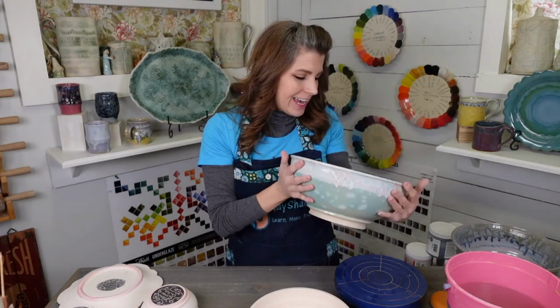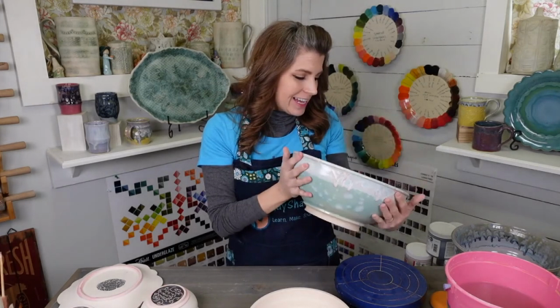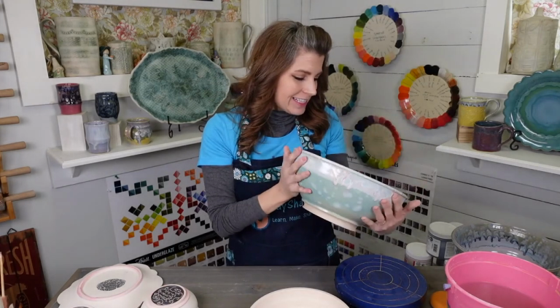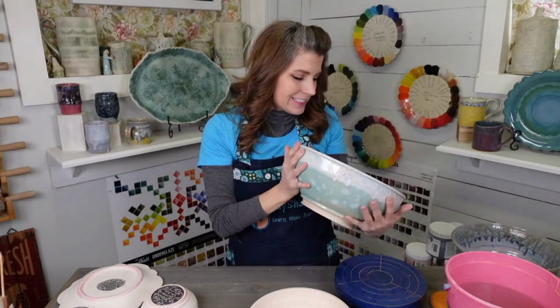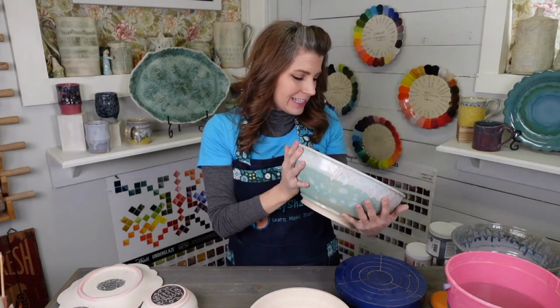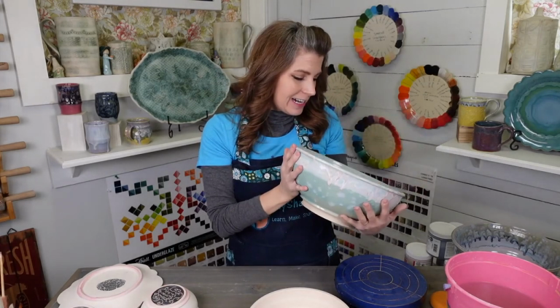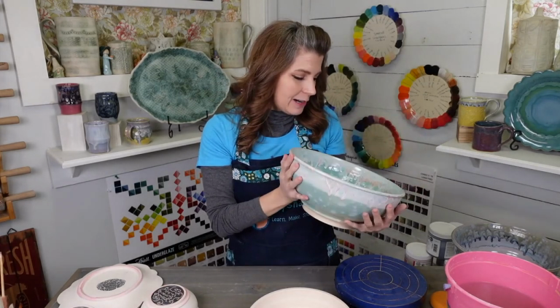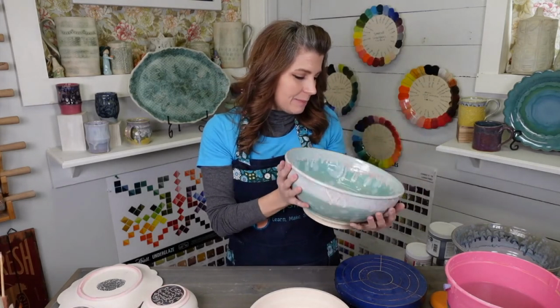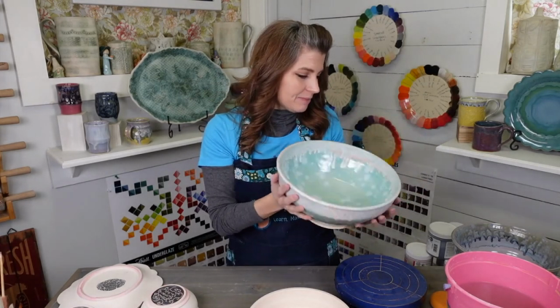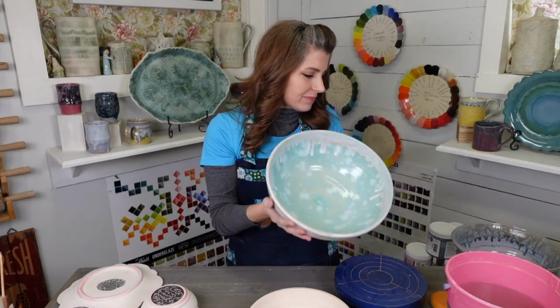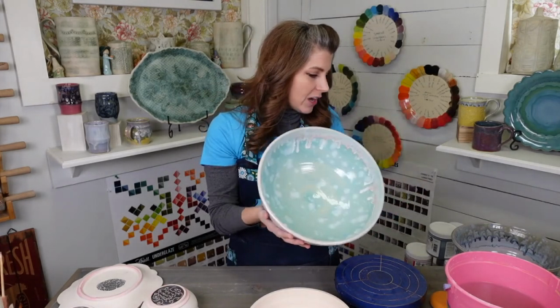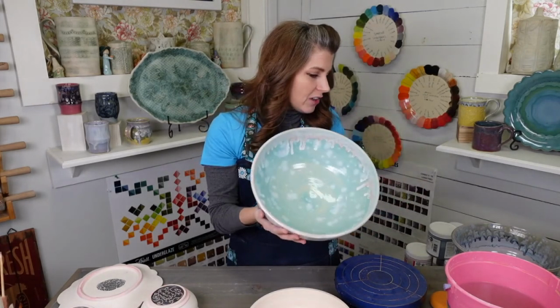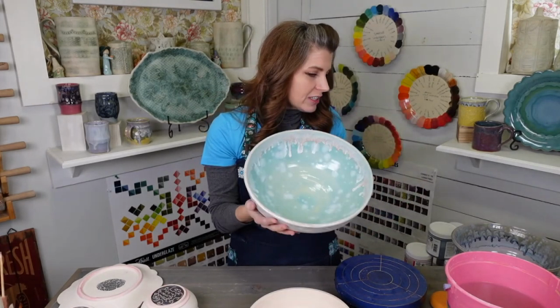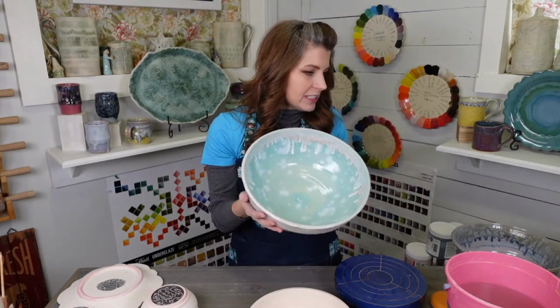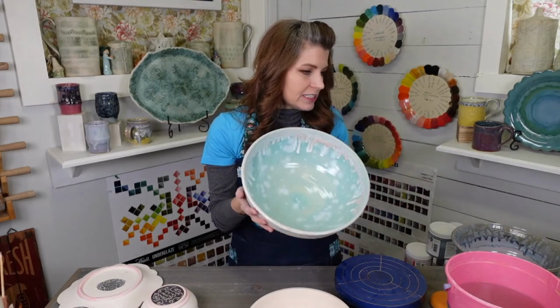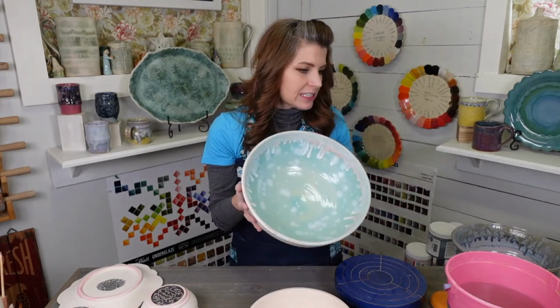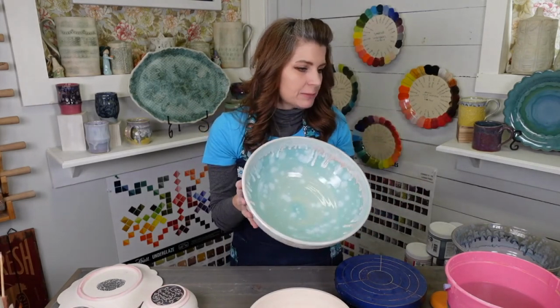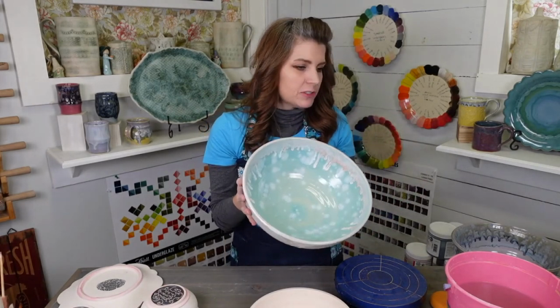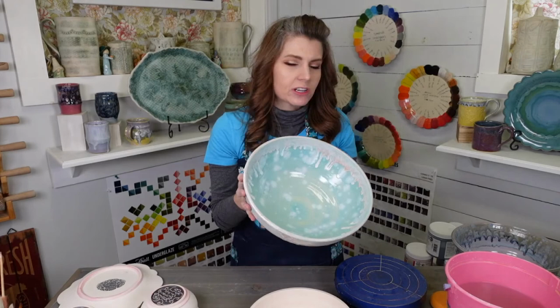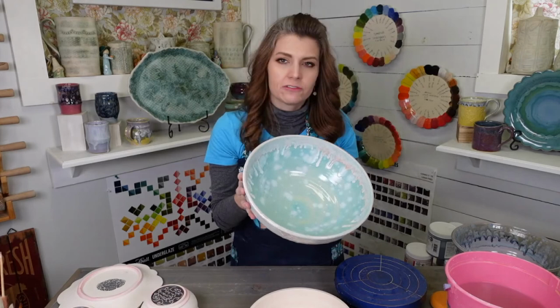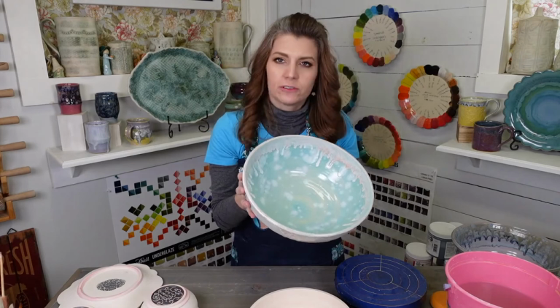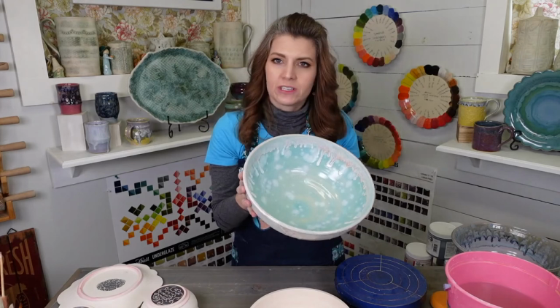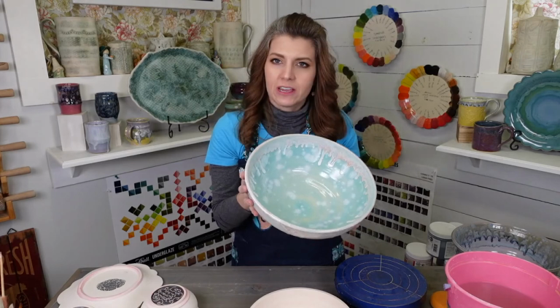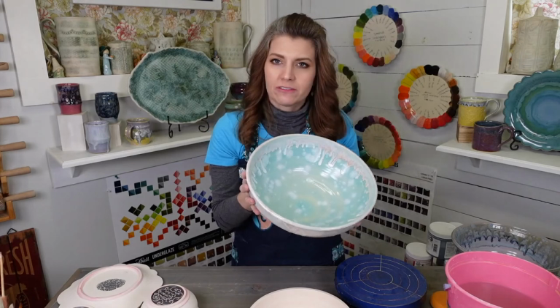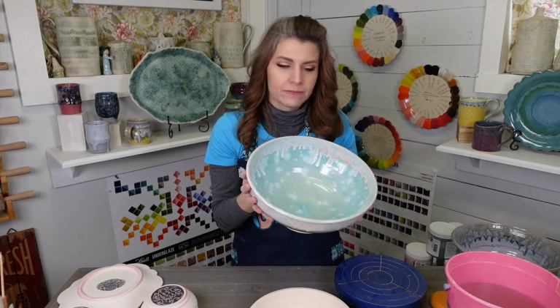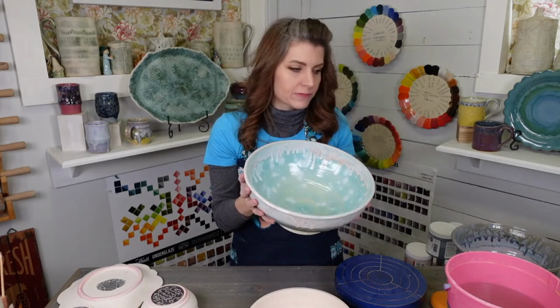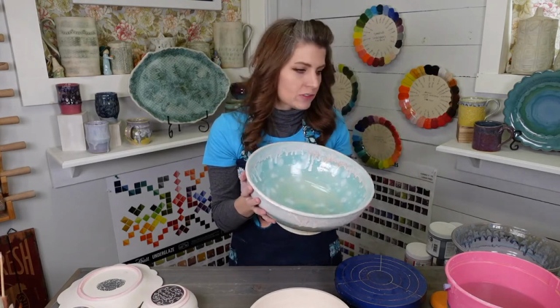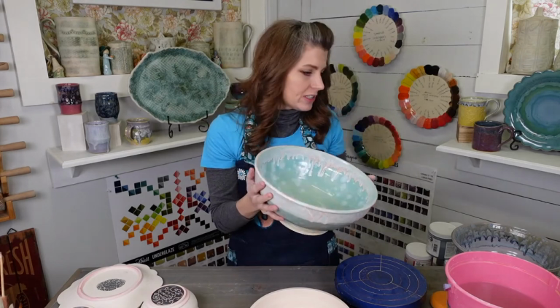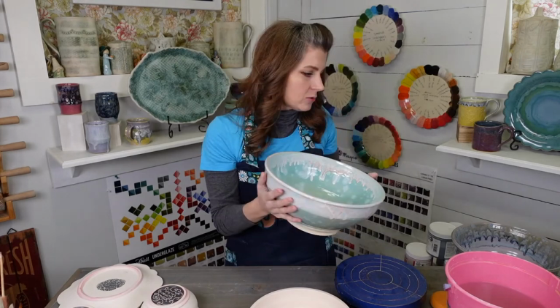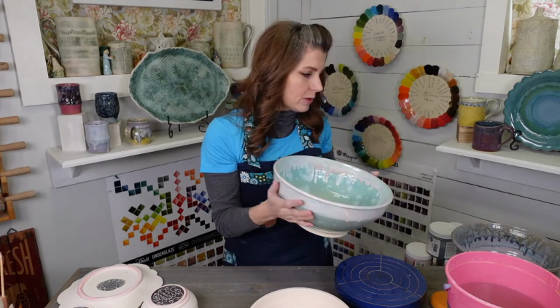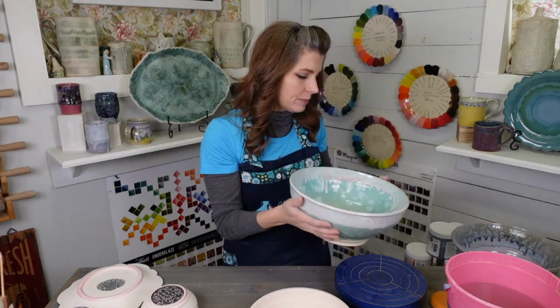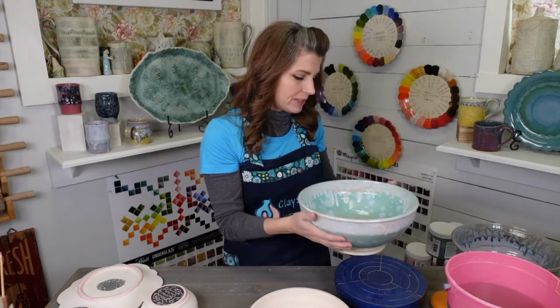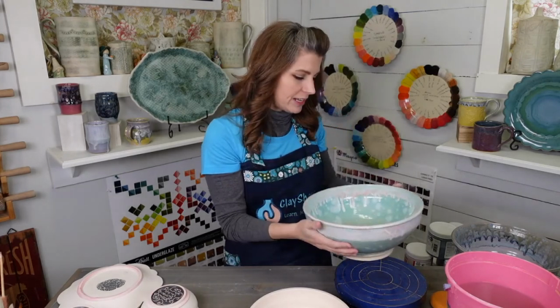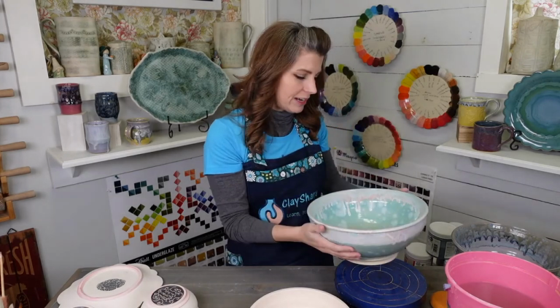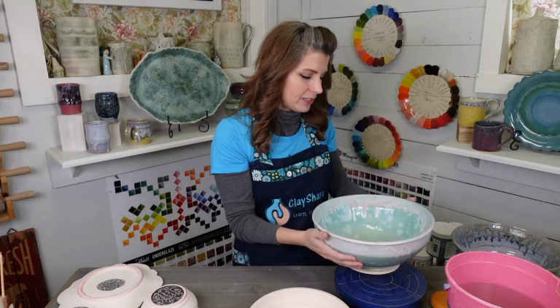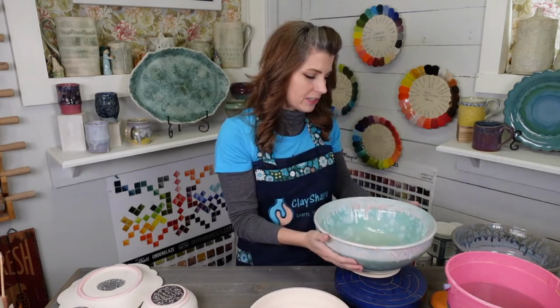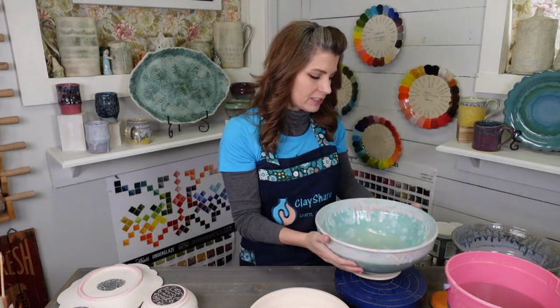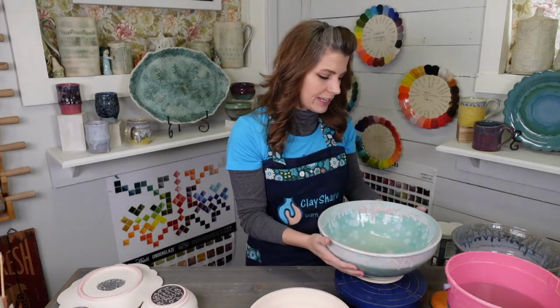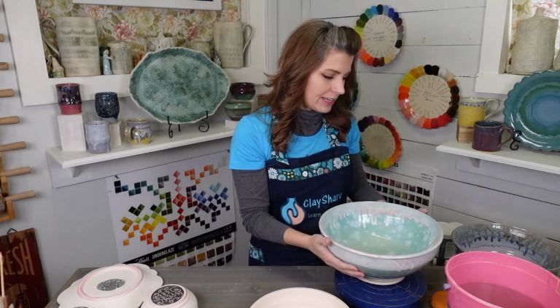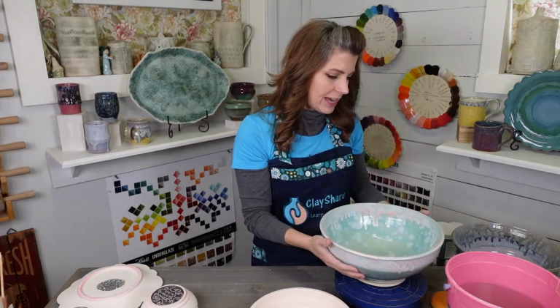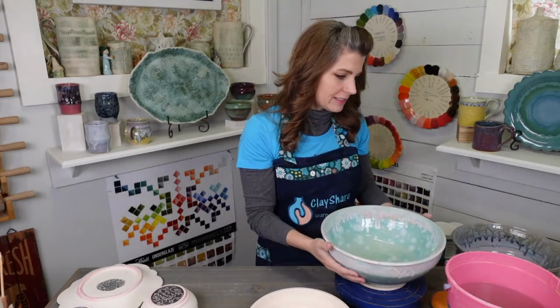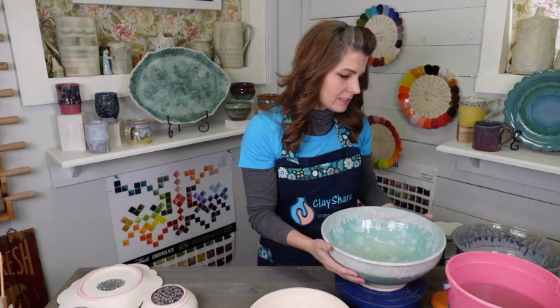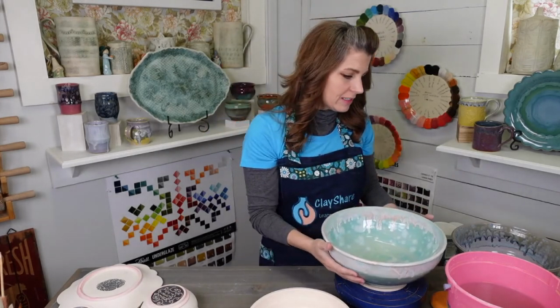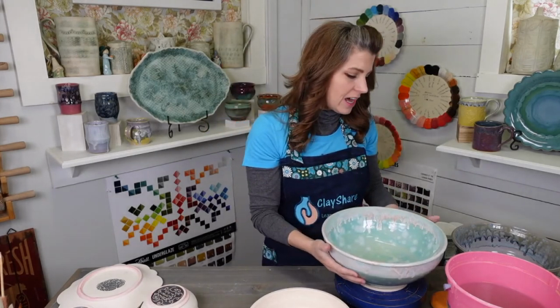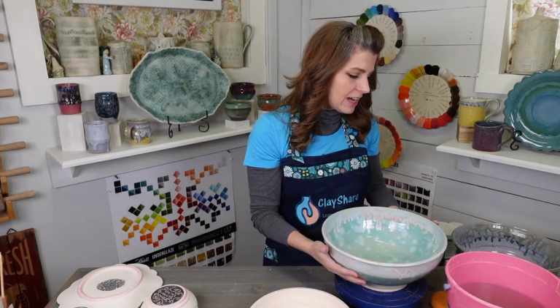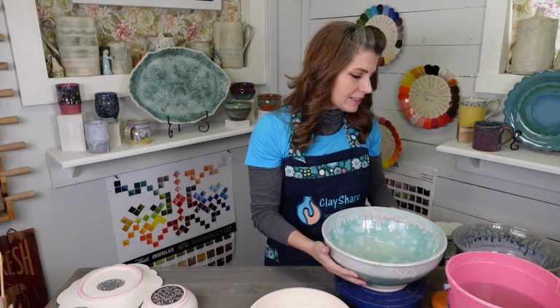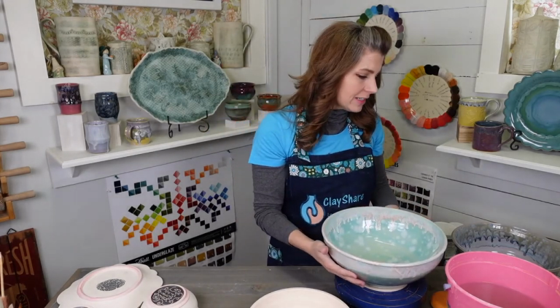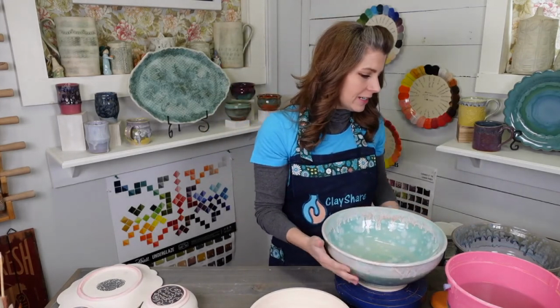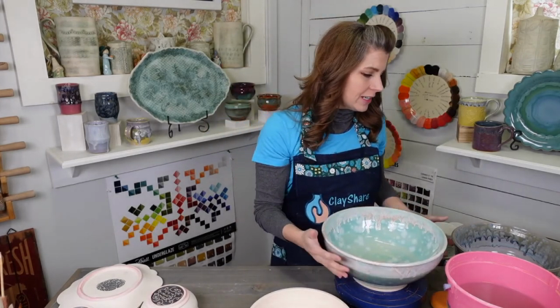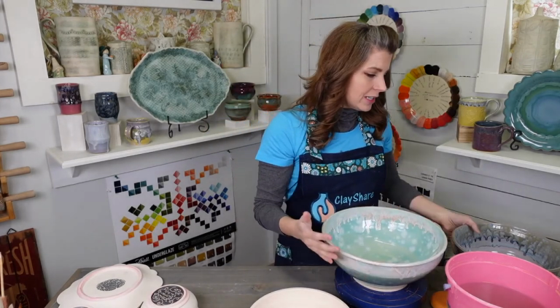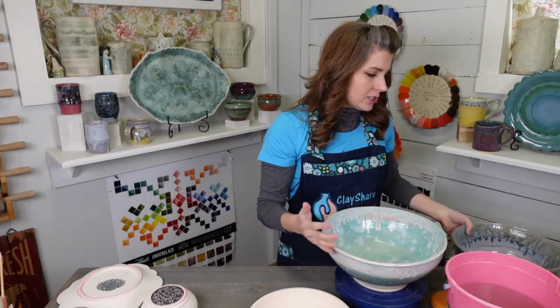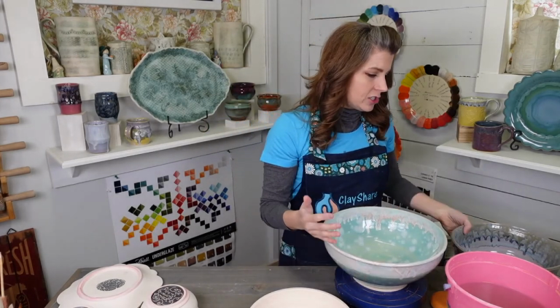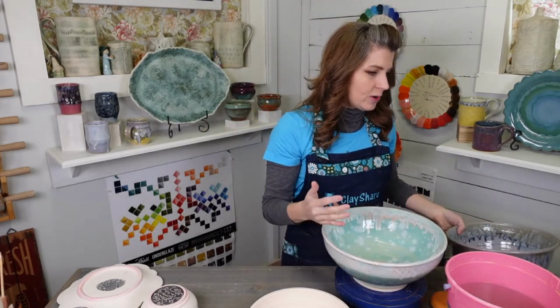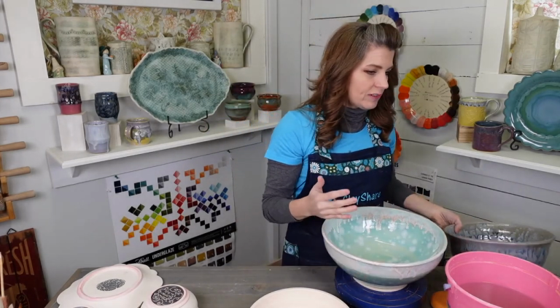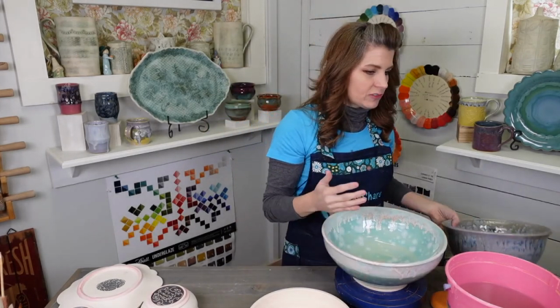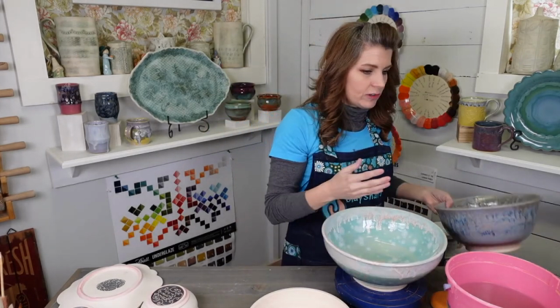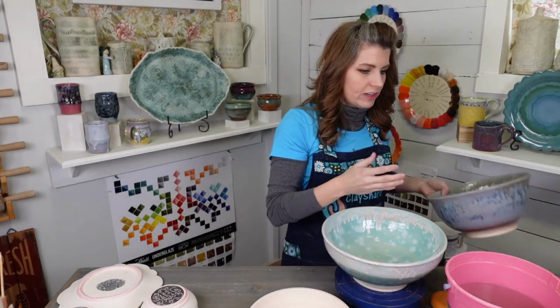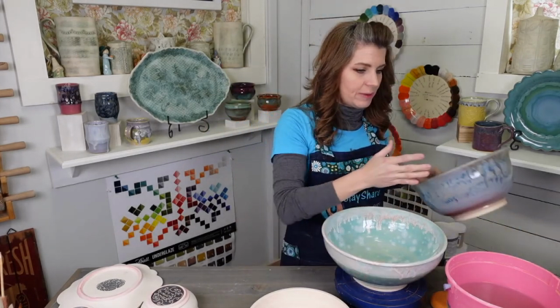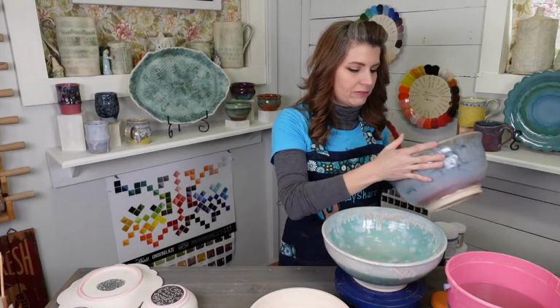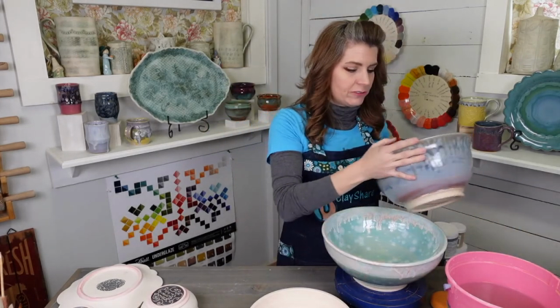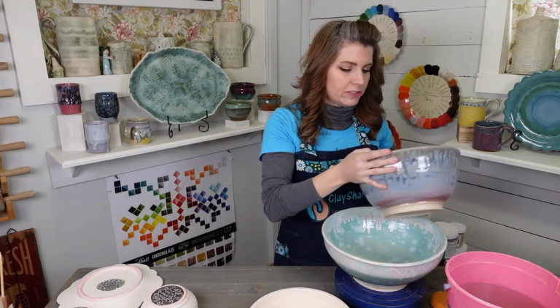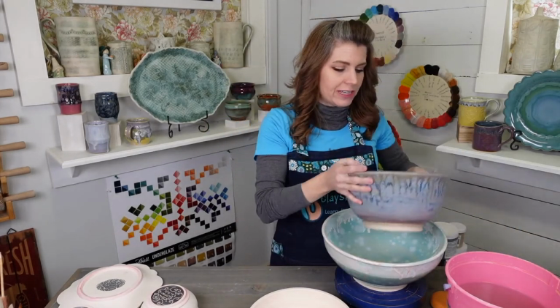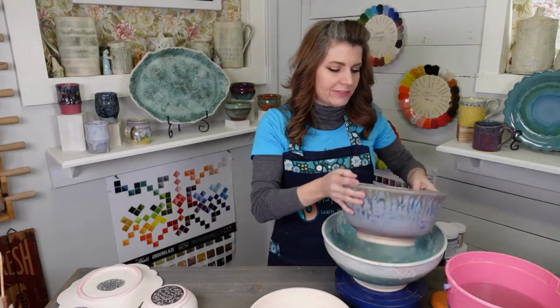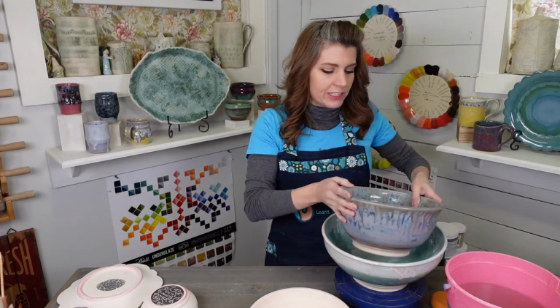All the glazes I'm using are food safe. I want to put that out there because I get asked a lot — do you have to worry about food safety? Well, you have to worry about it, but not with these glazes.